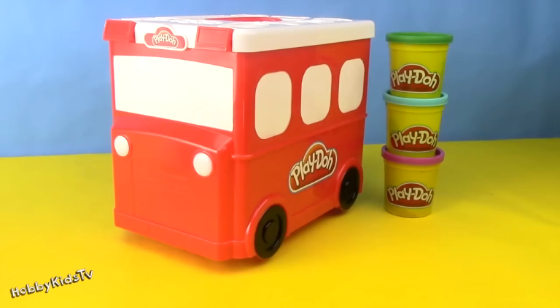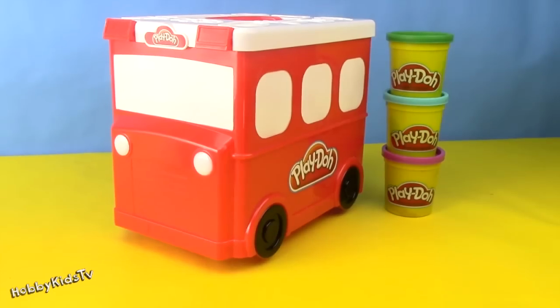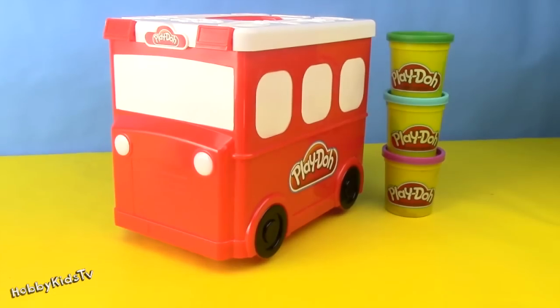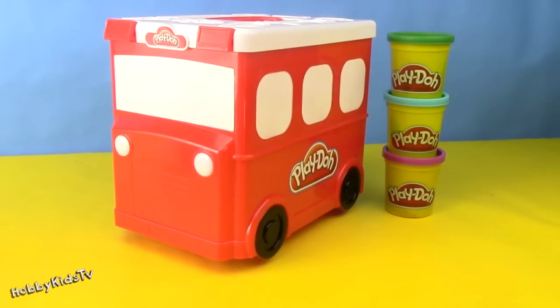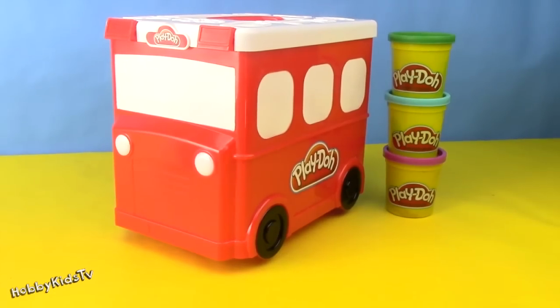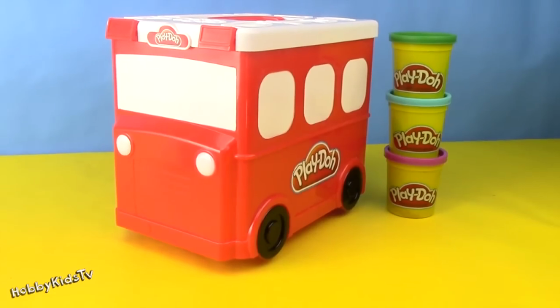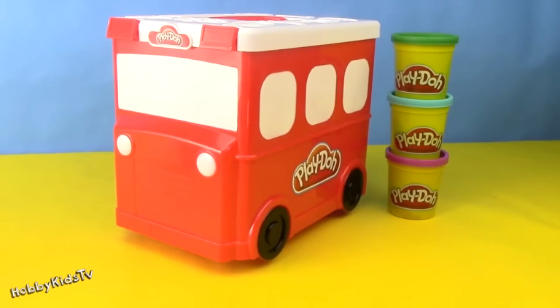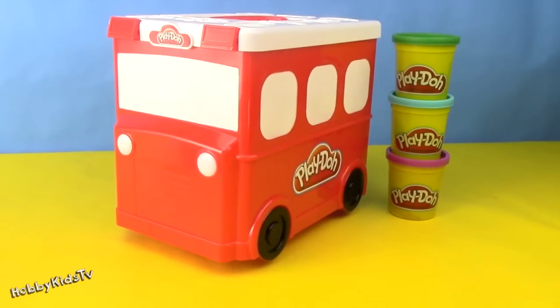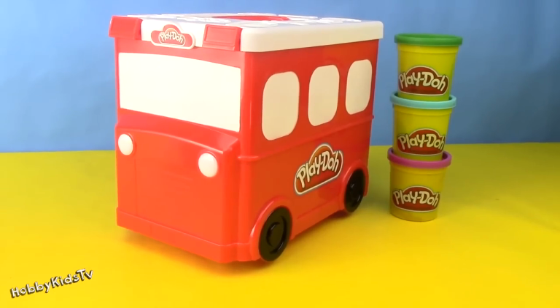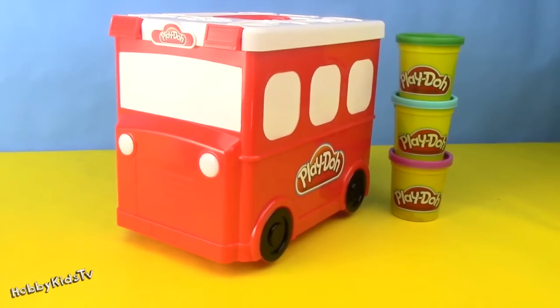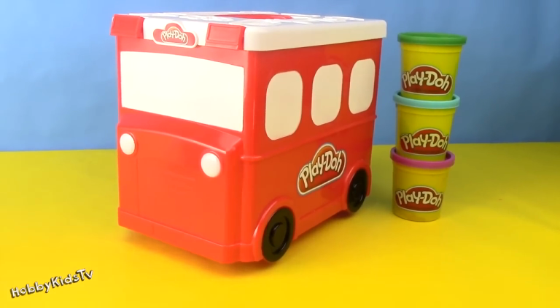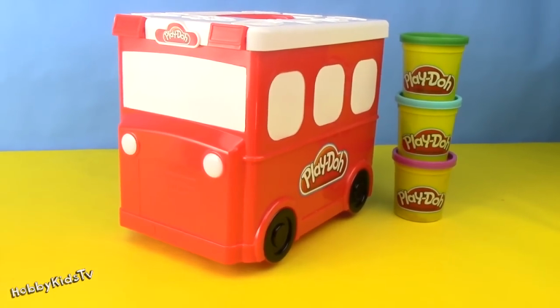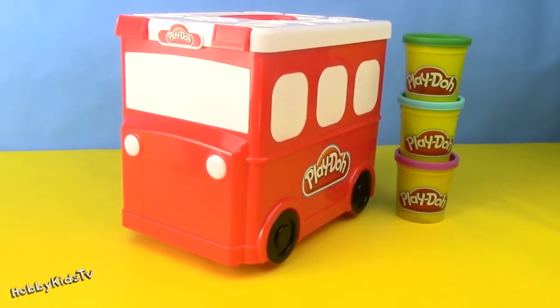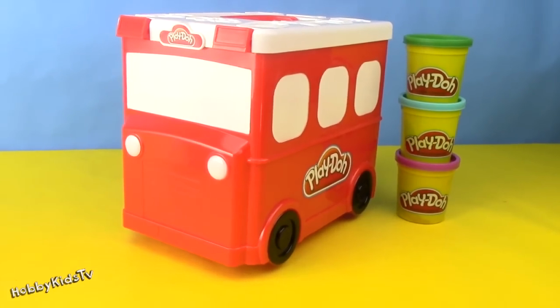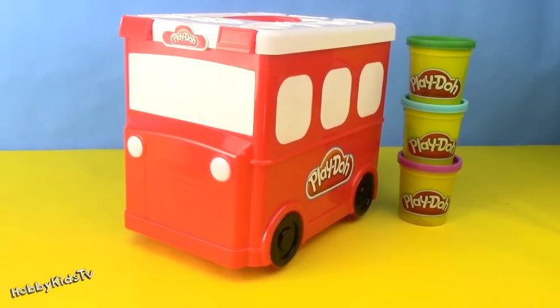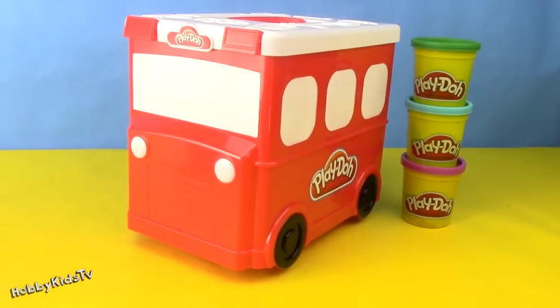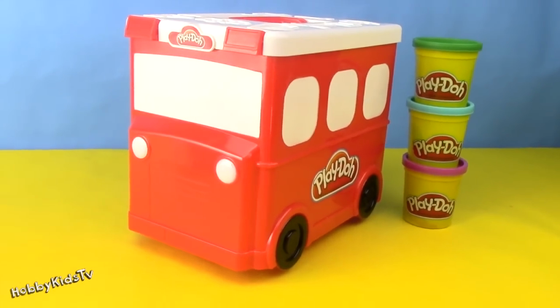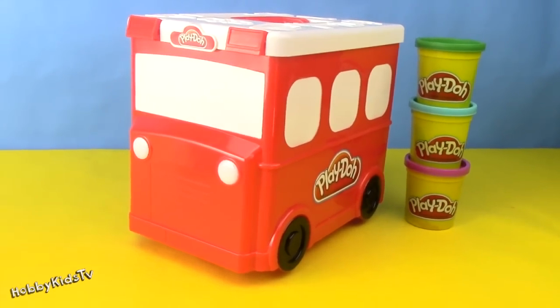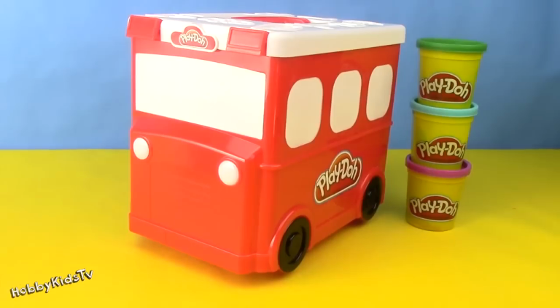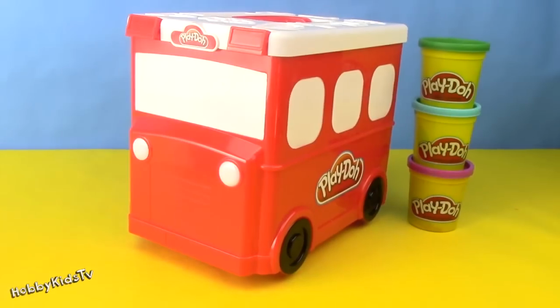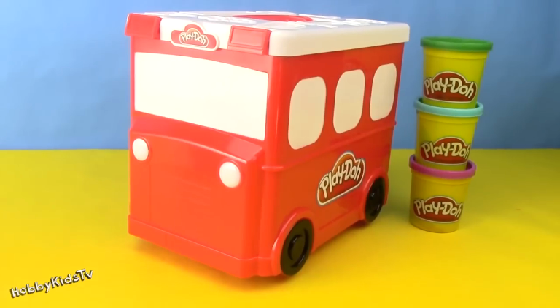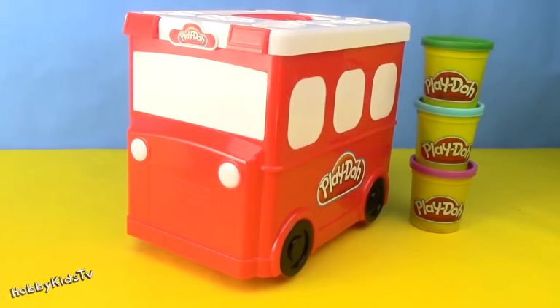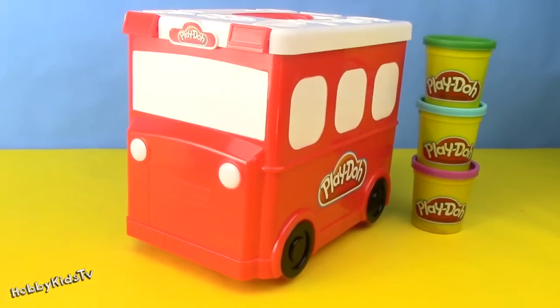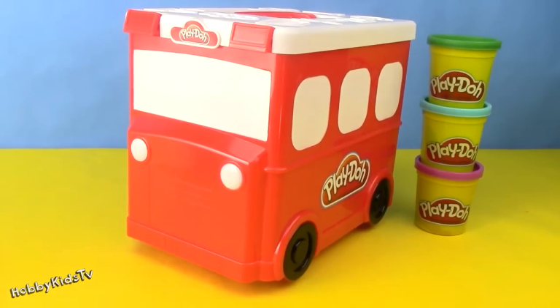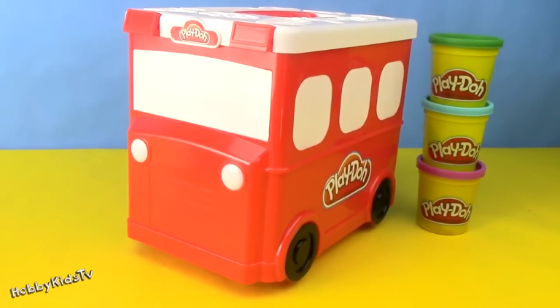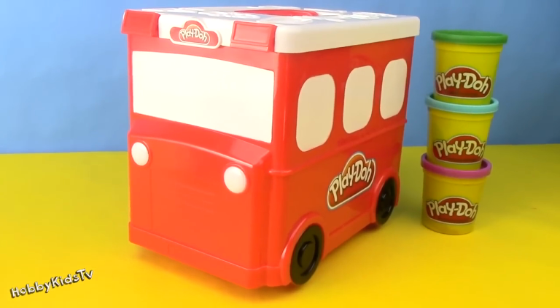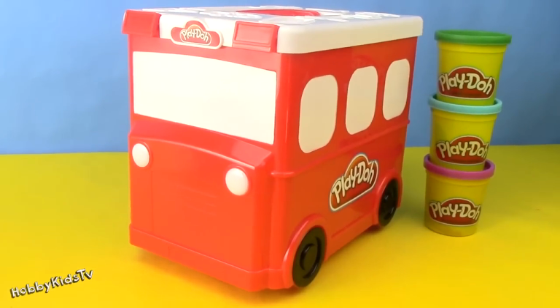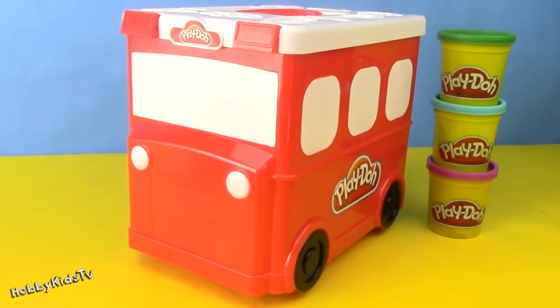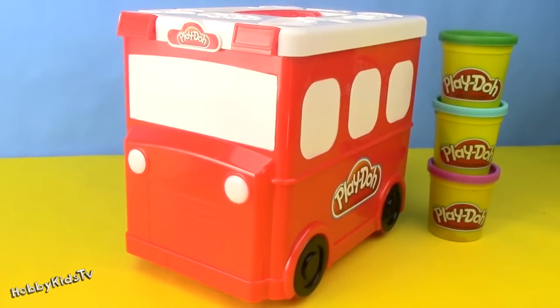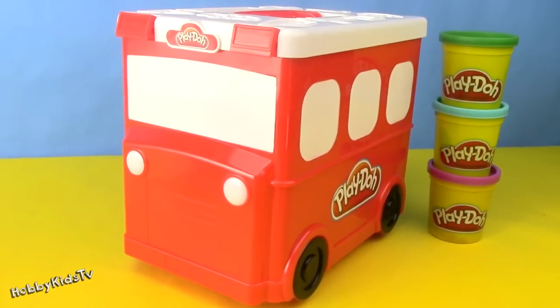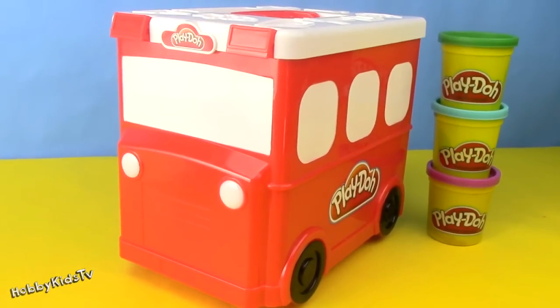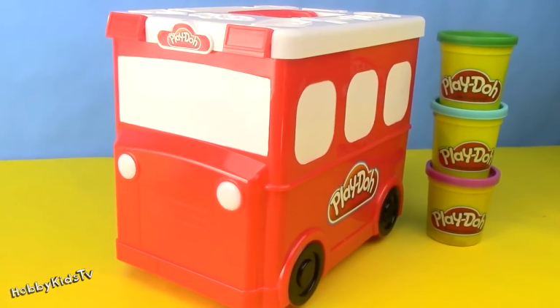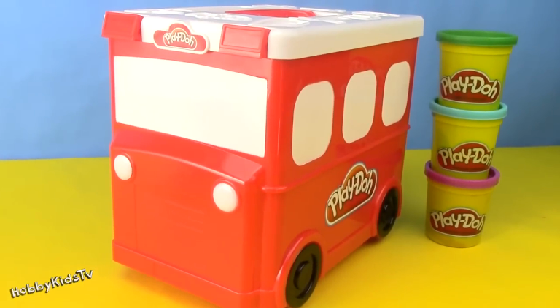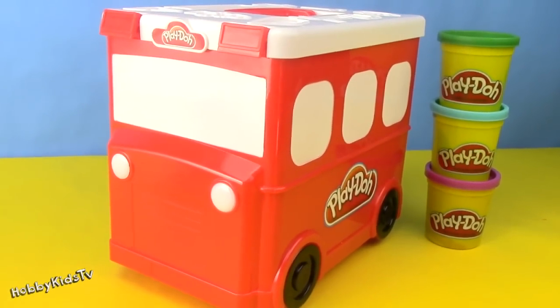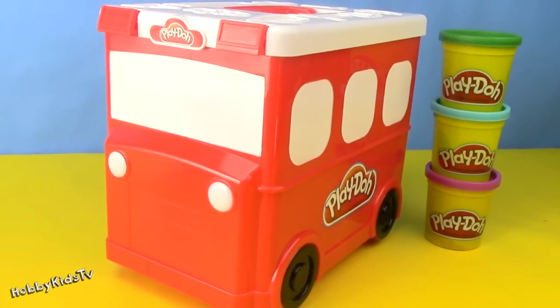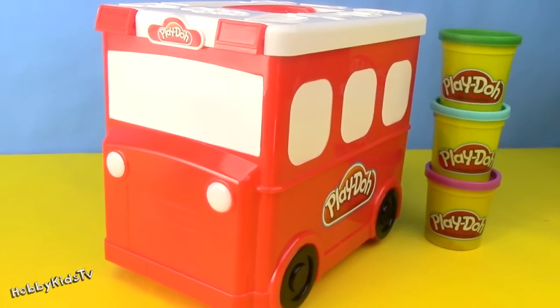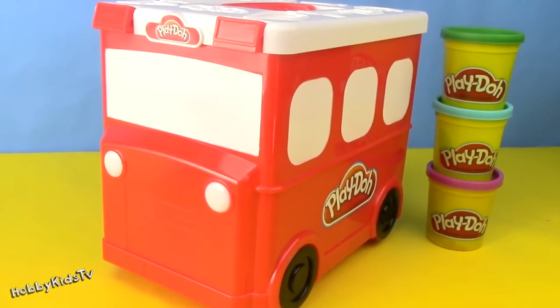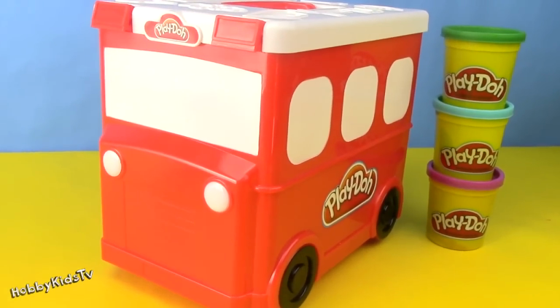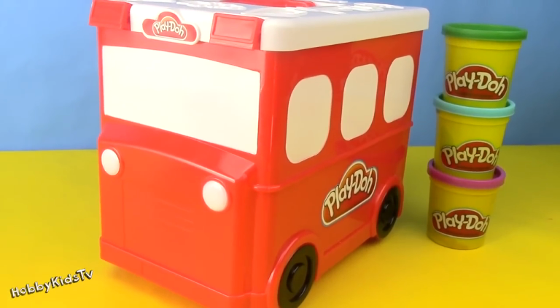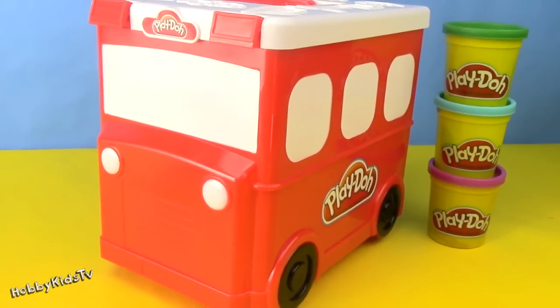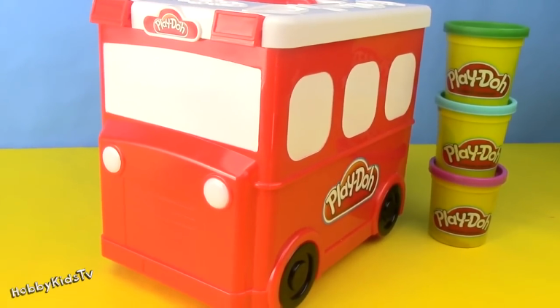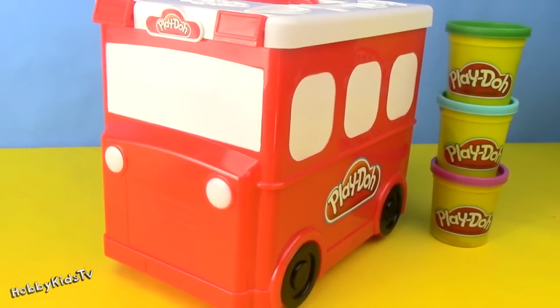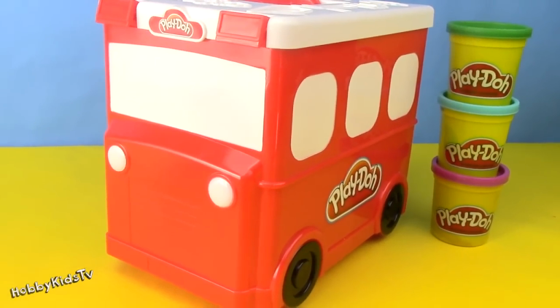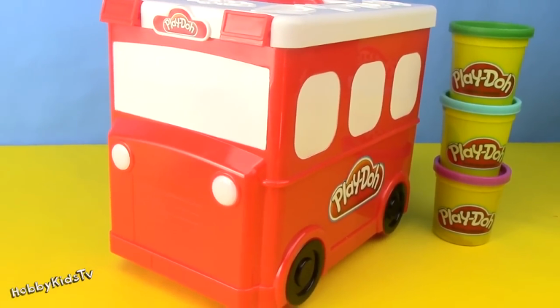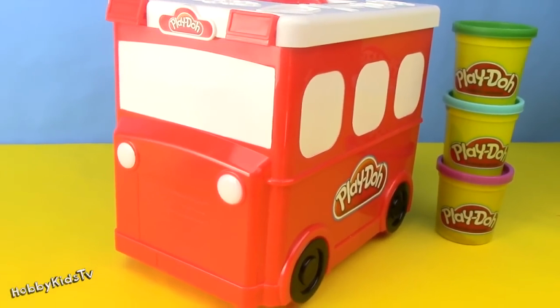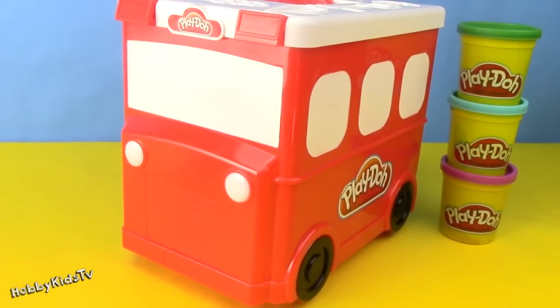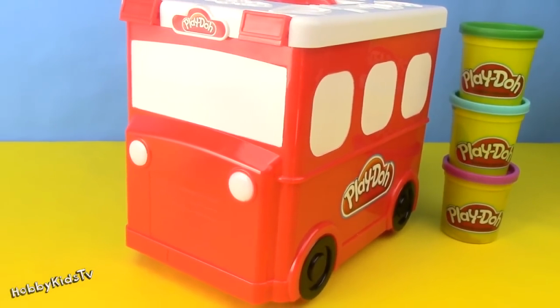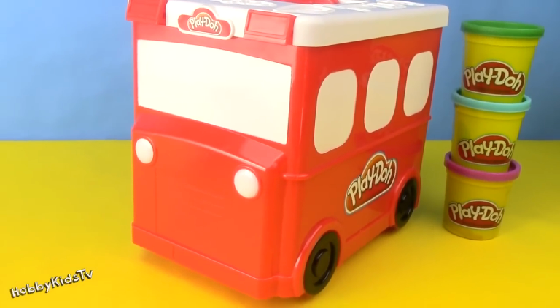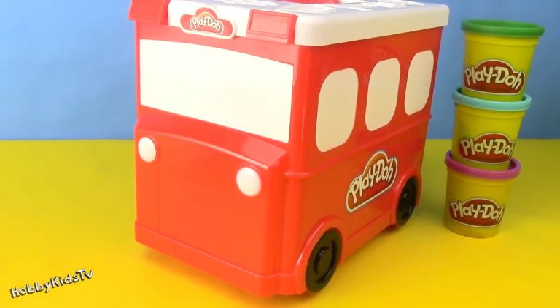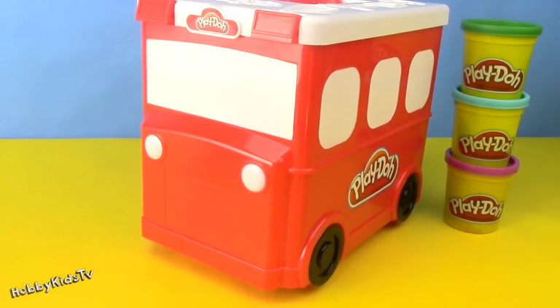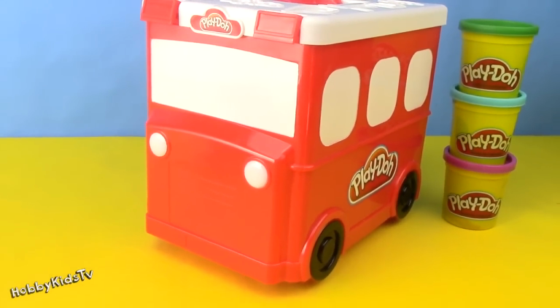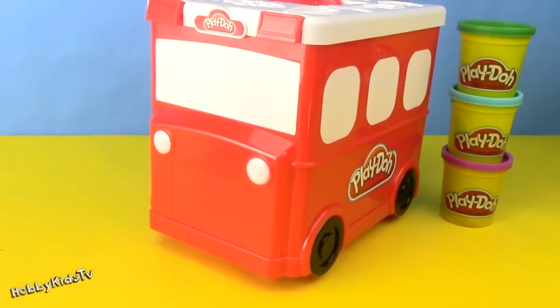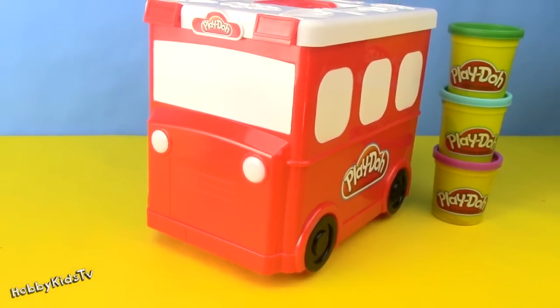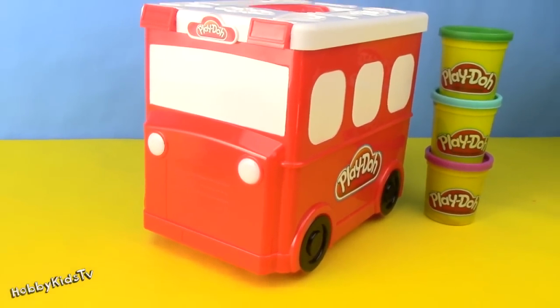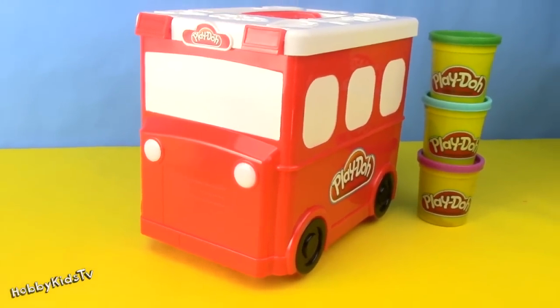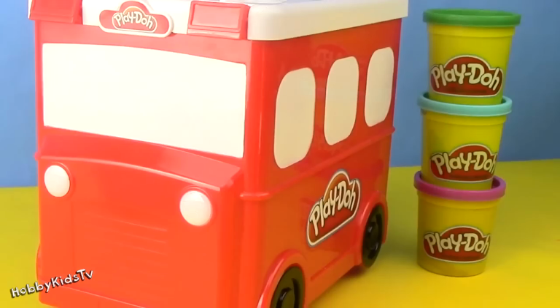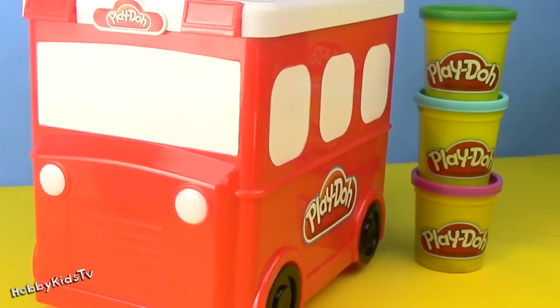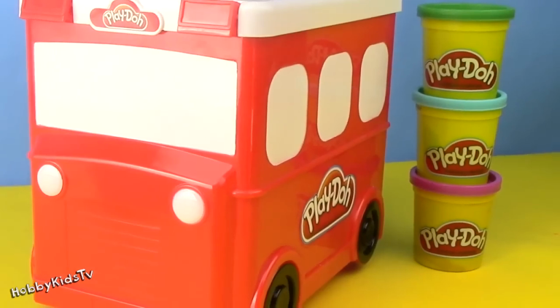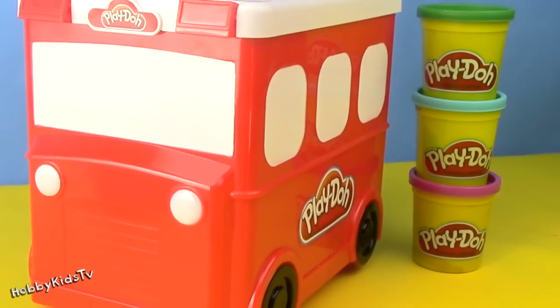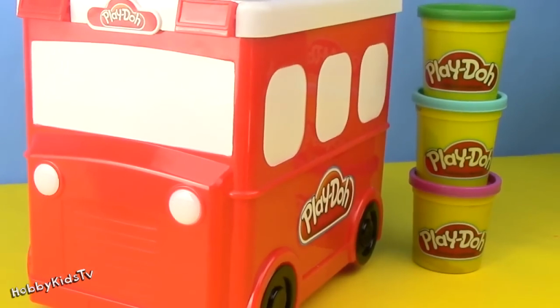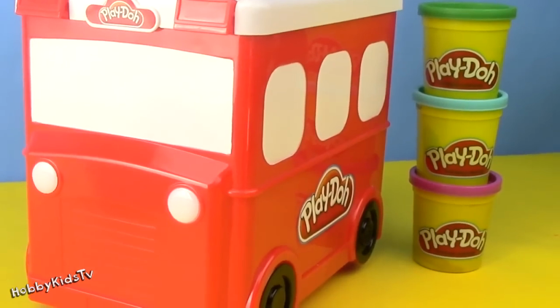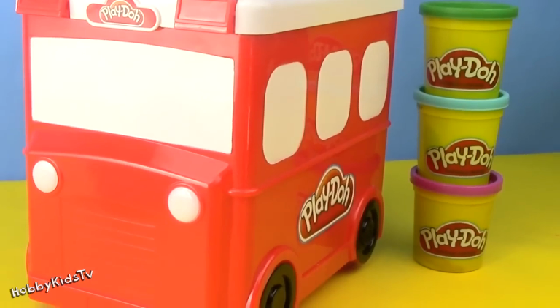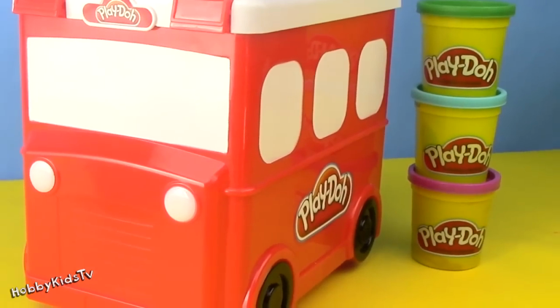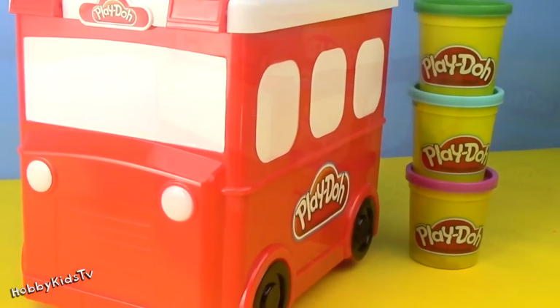Welcome to Hobby Kids TV! Today I'm going to review the Play-Doh Fire Truck Carrier. So fun!